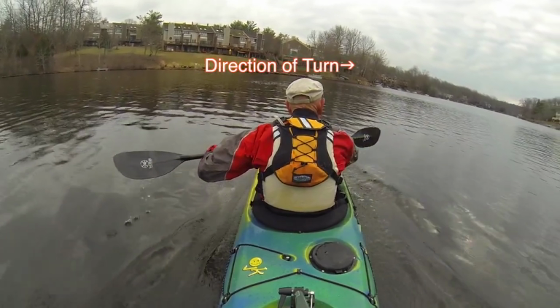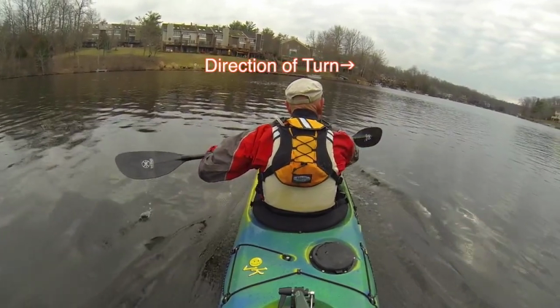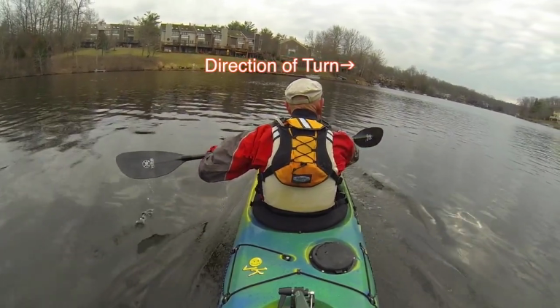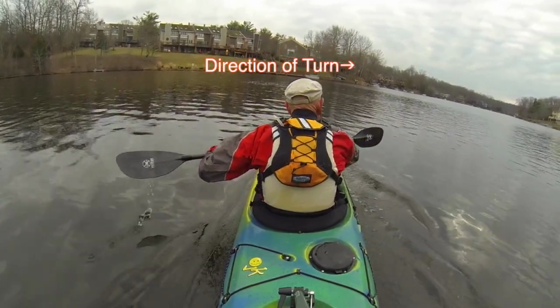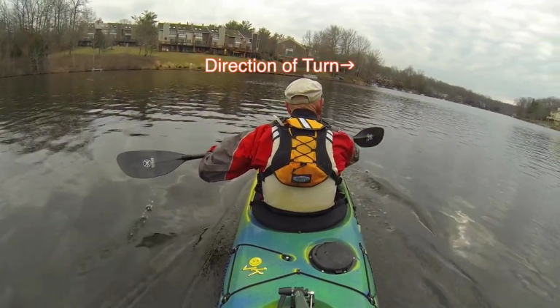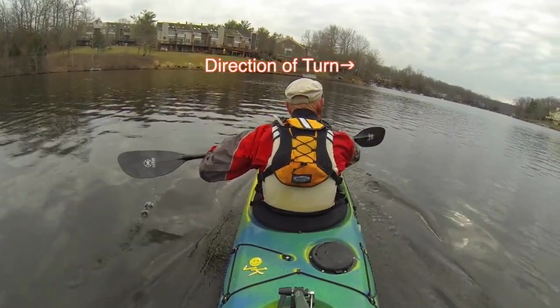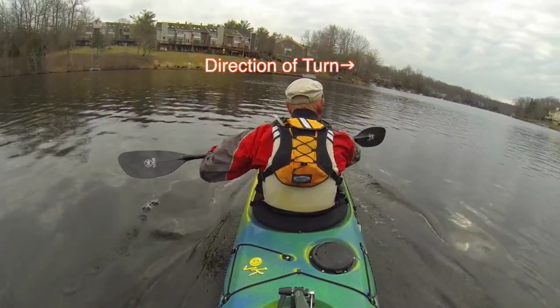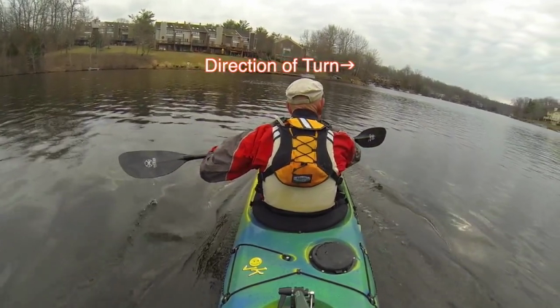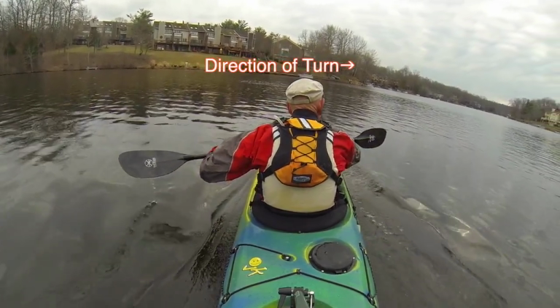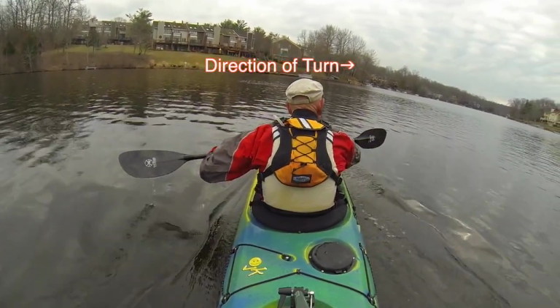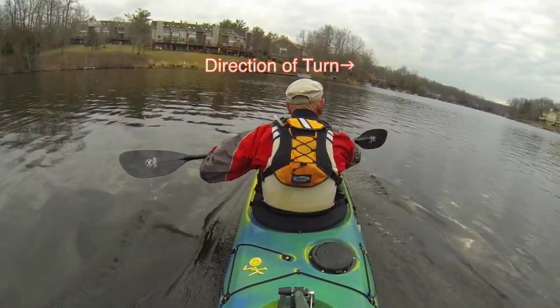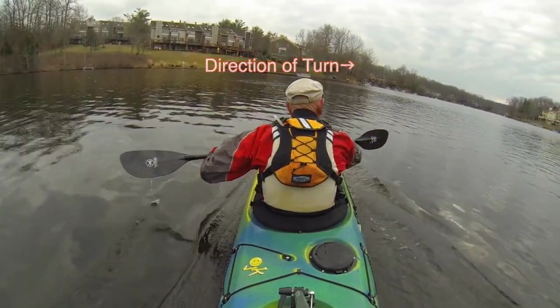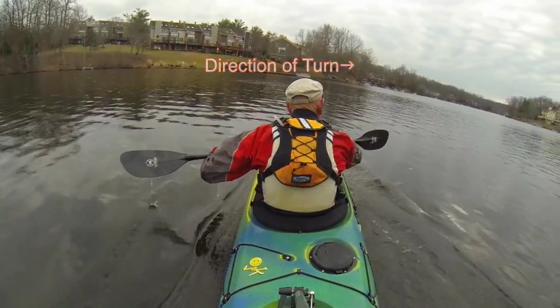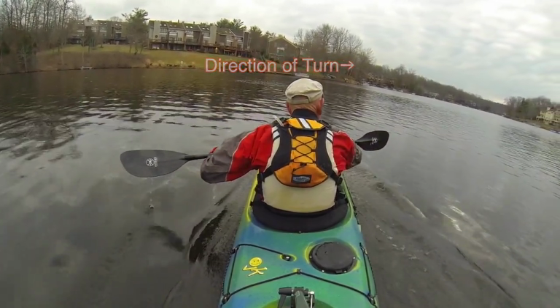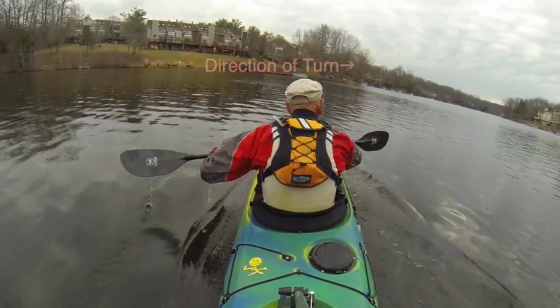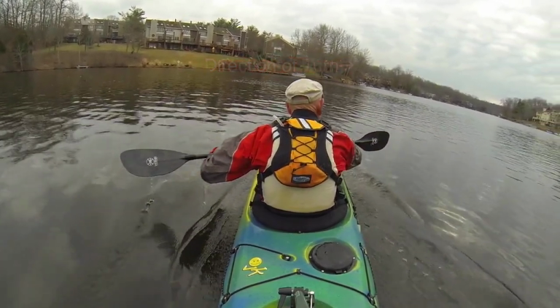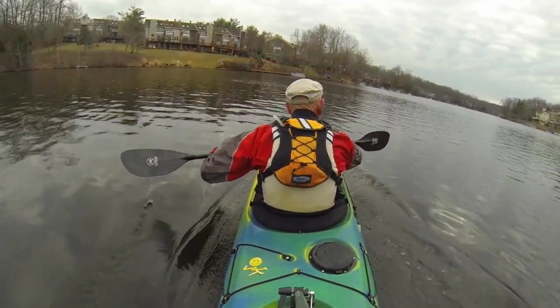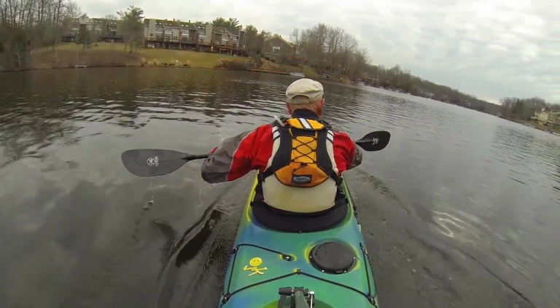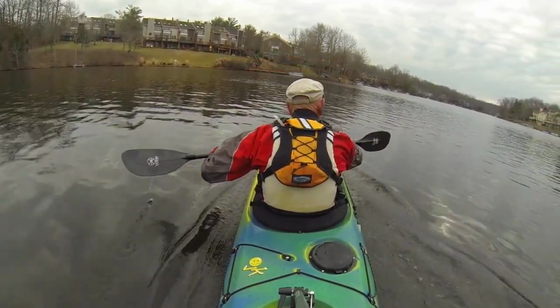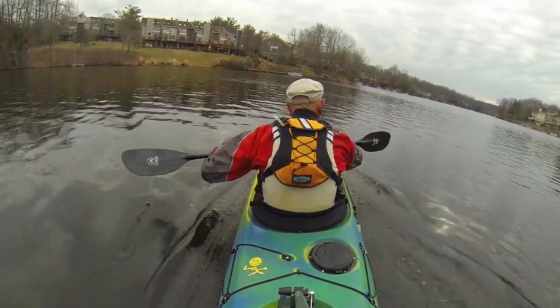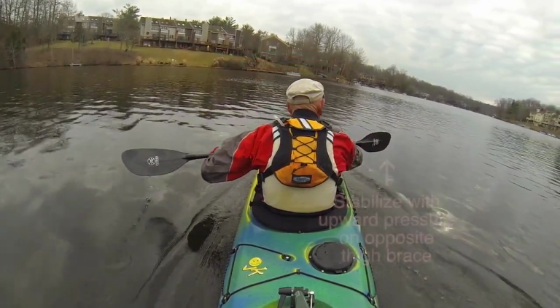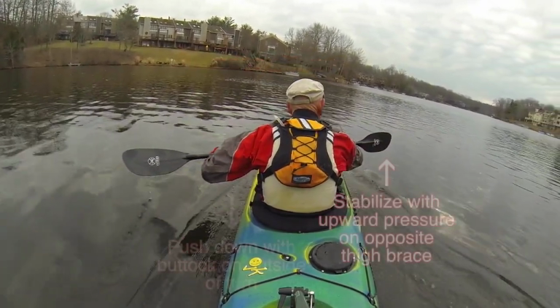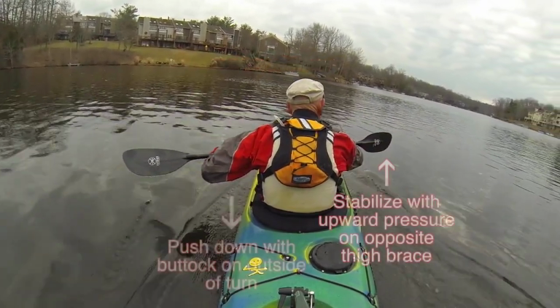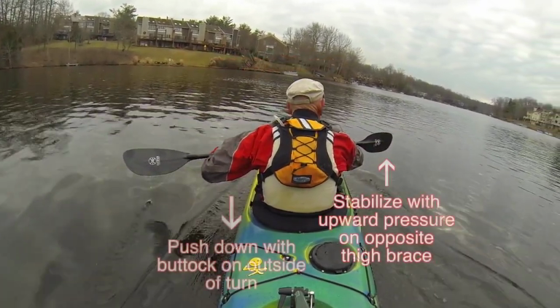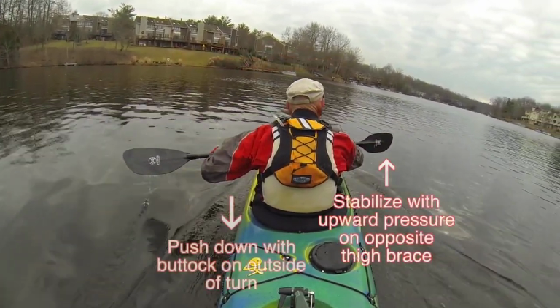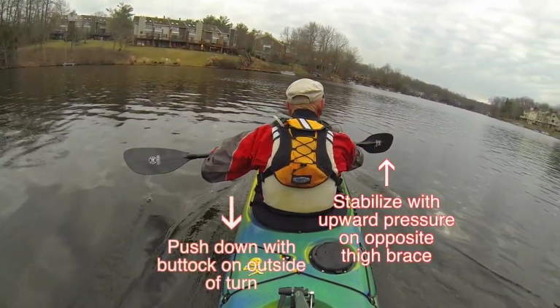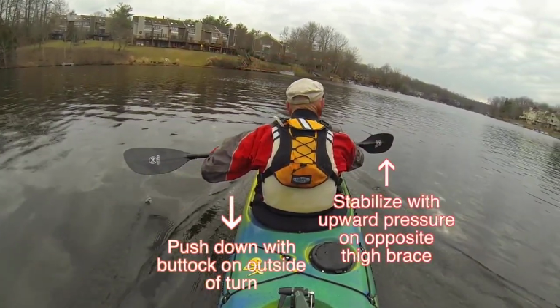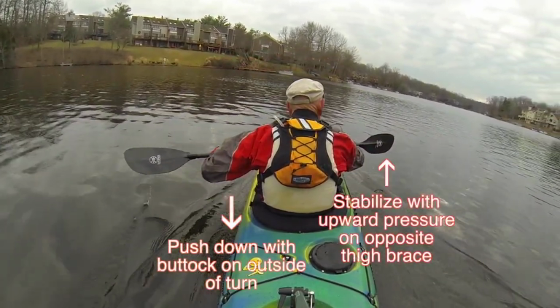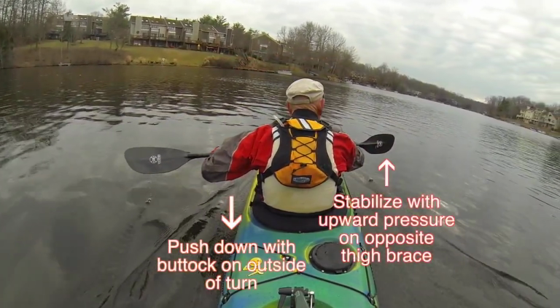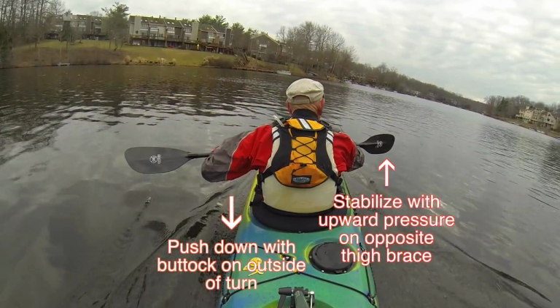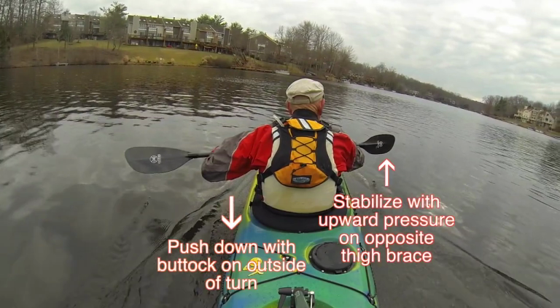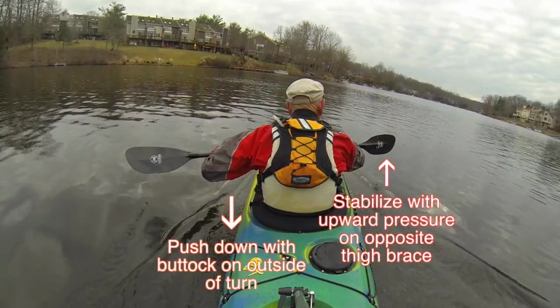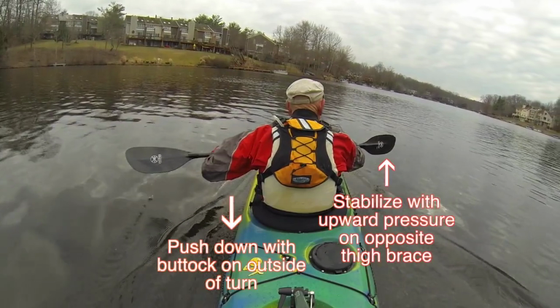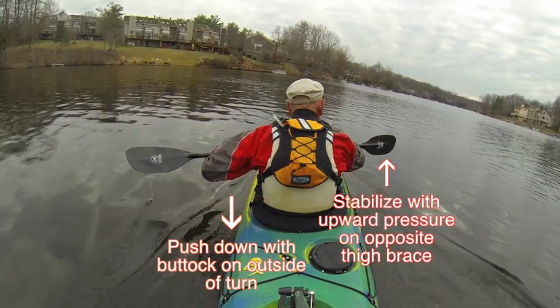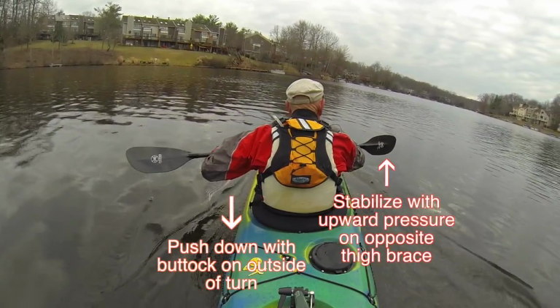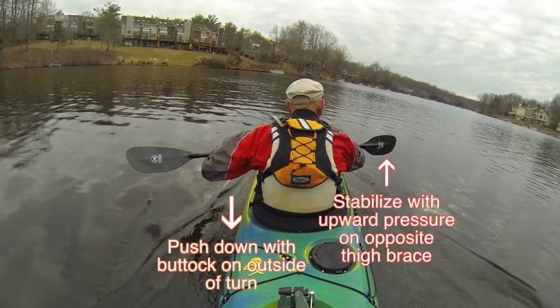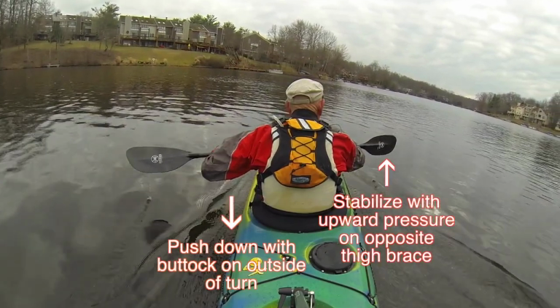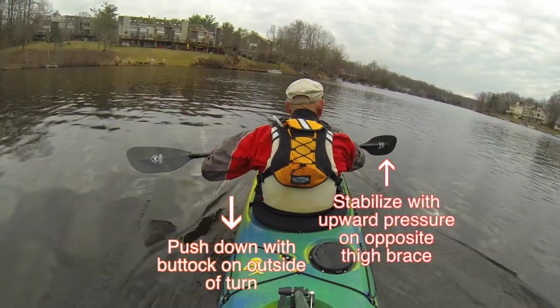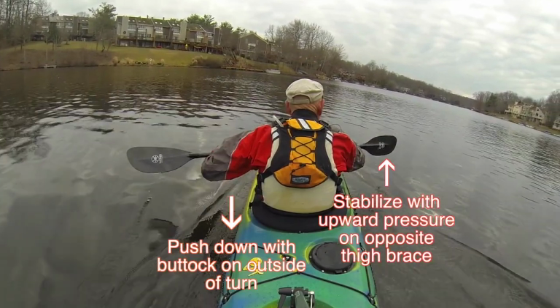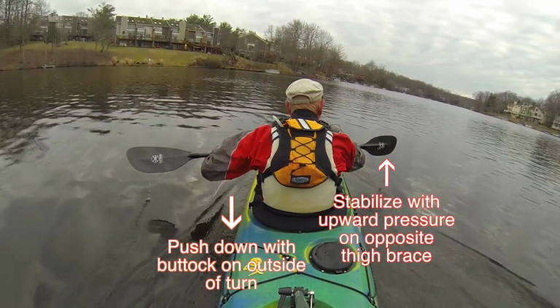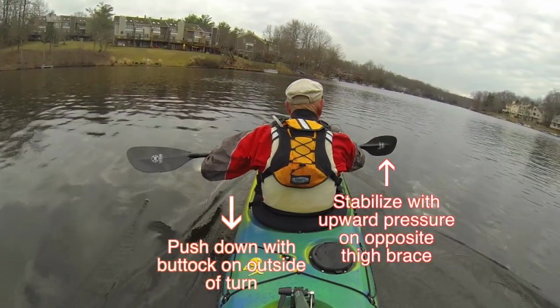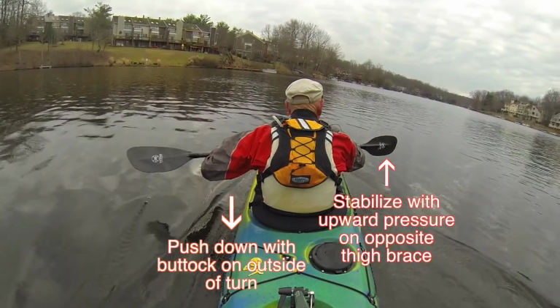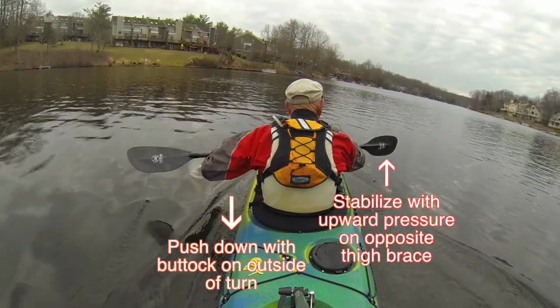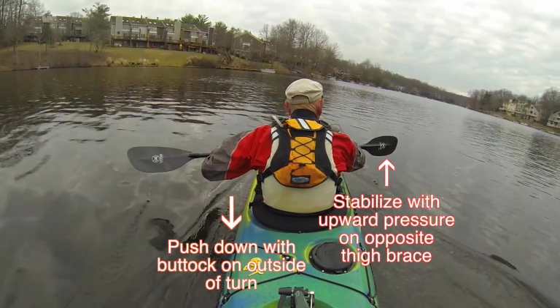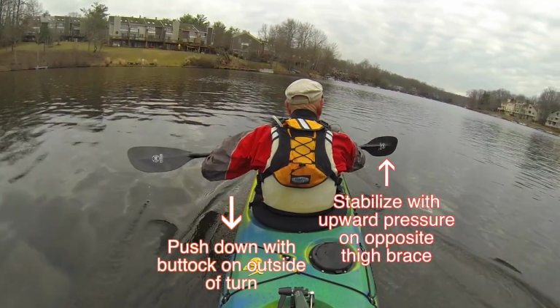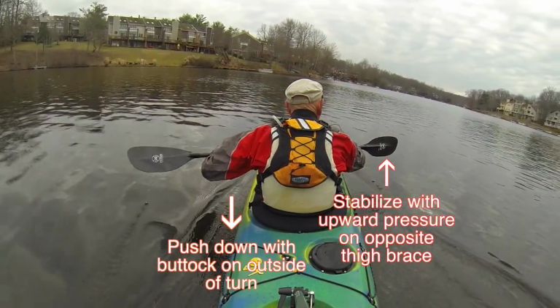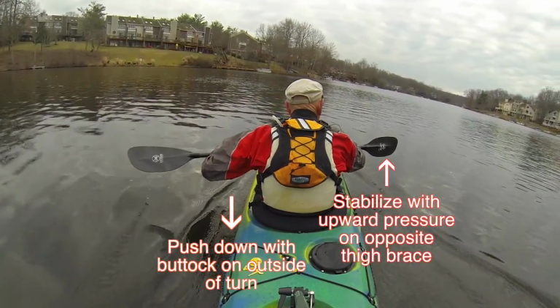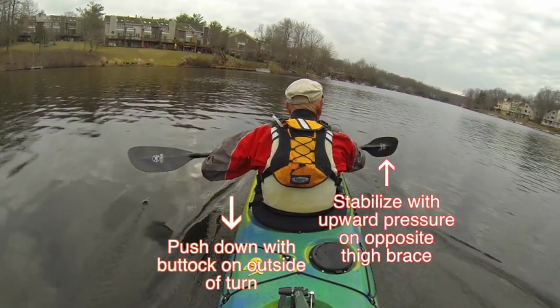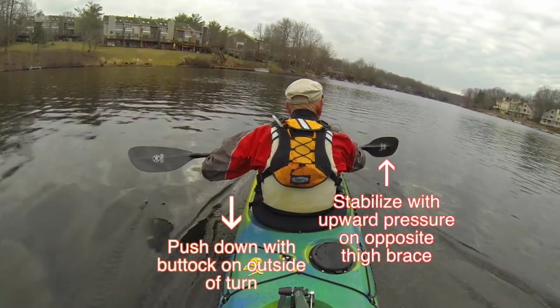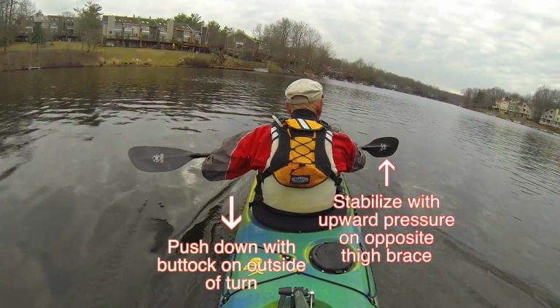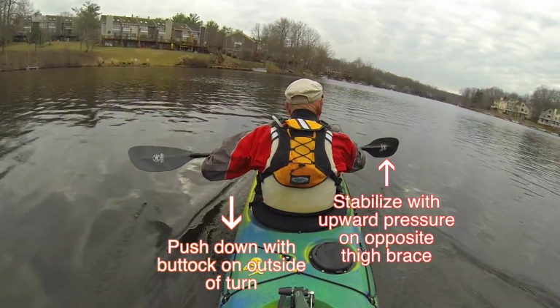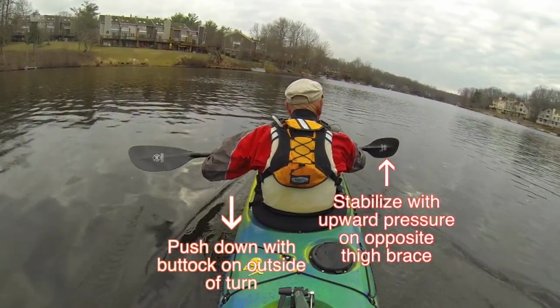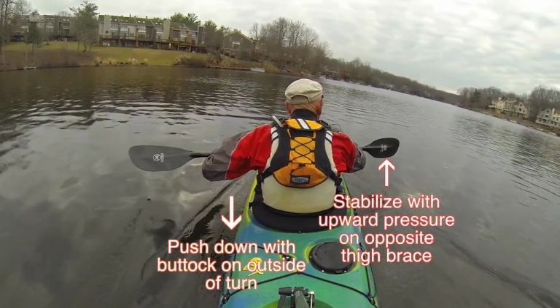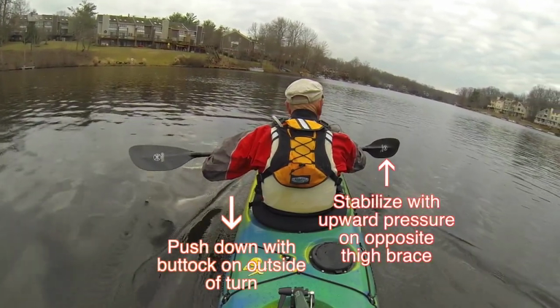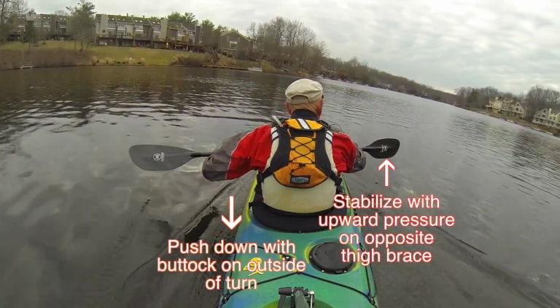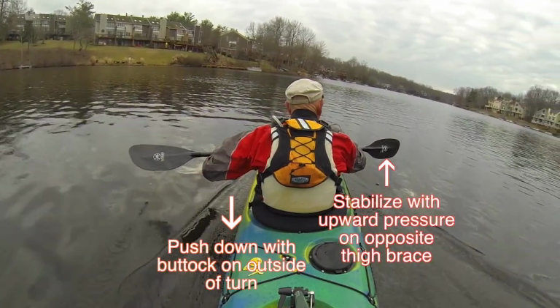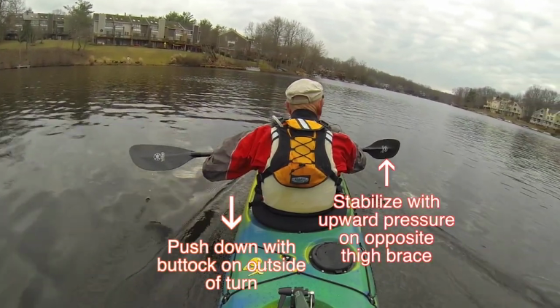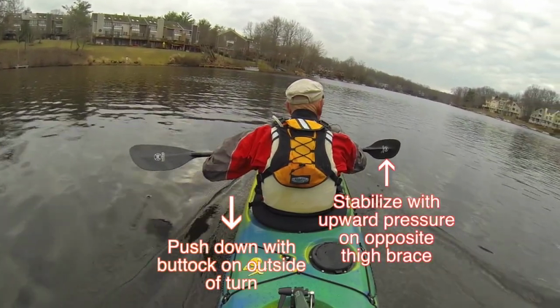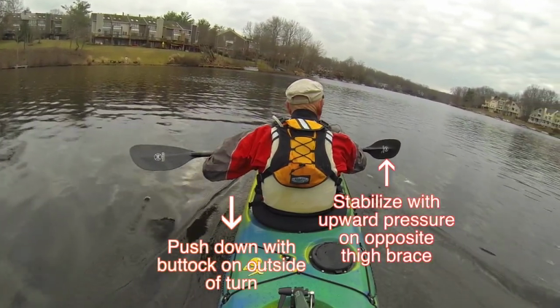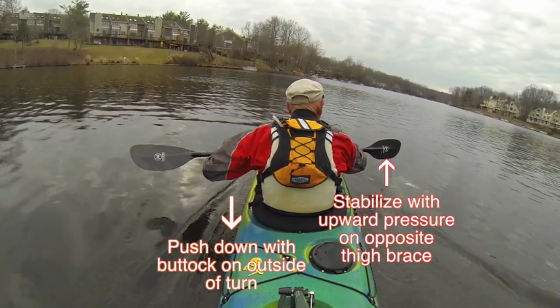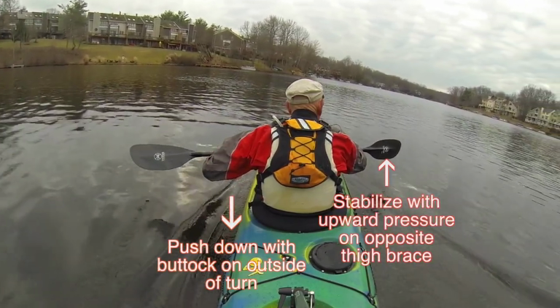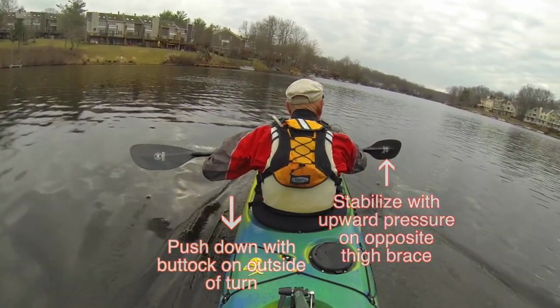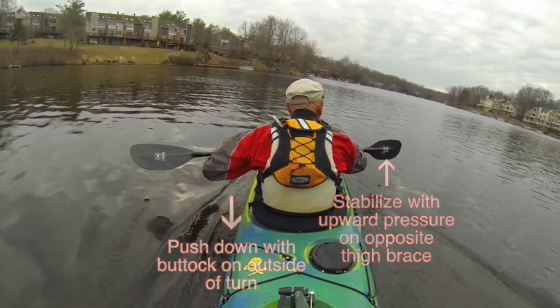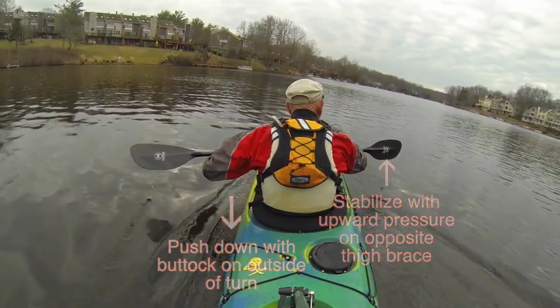That, in conjunction with your edging, should give you a 90 degree turn with just that one stroke.